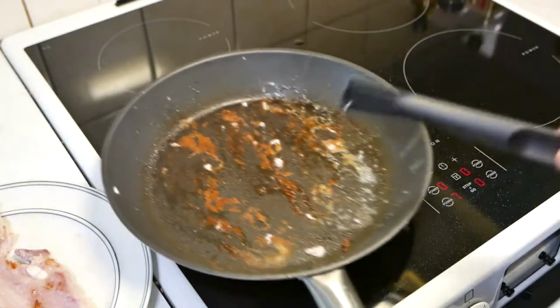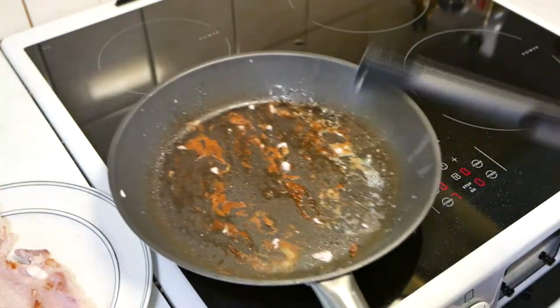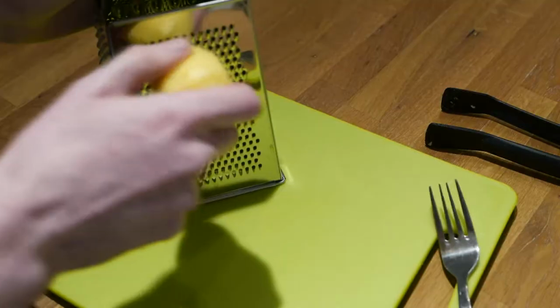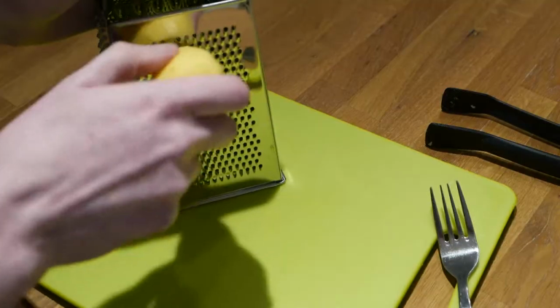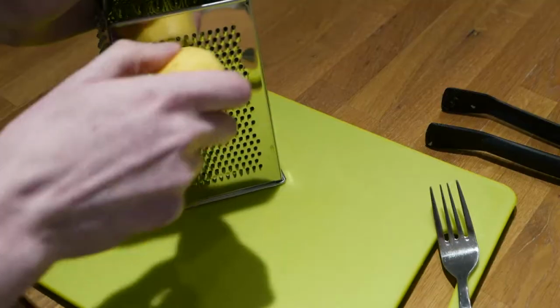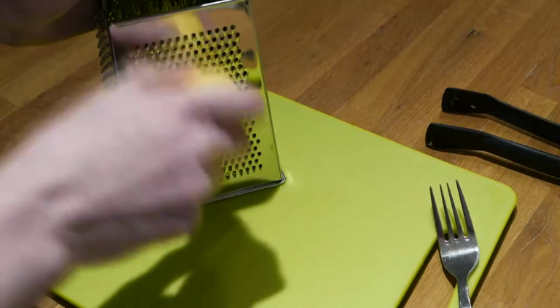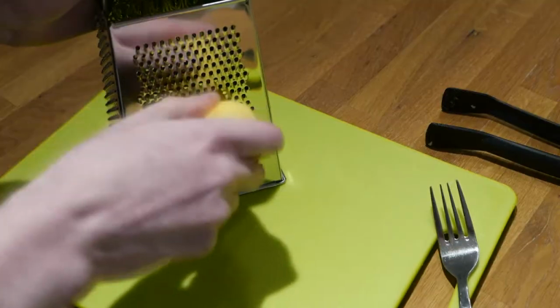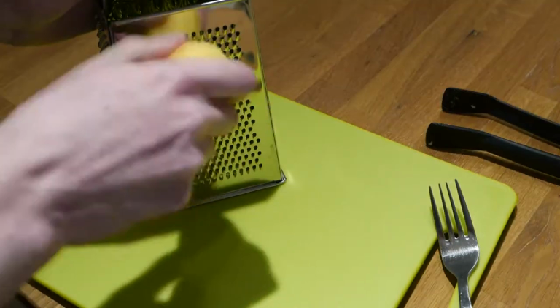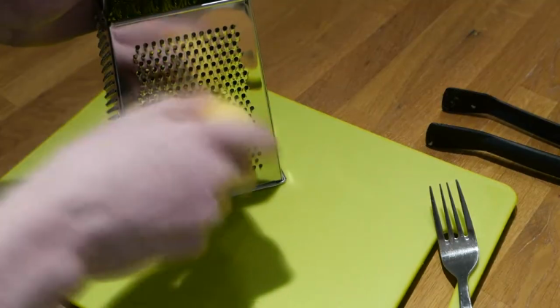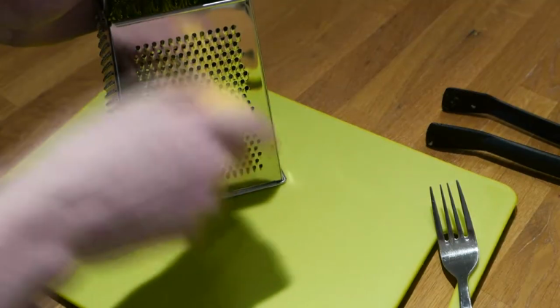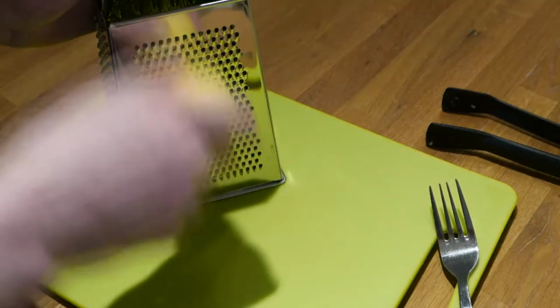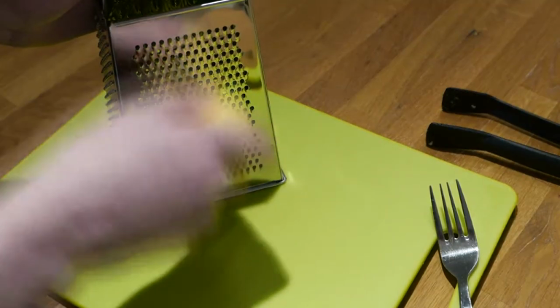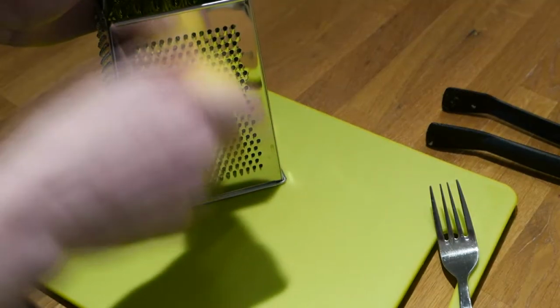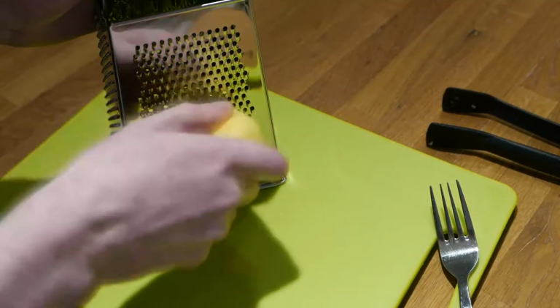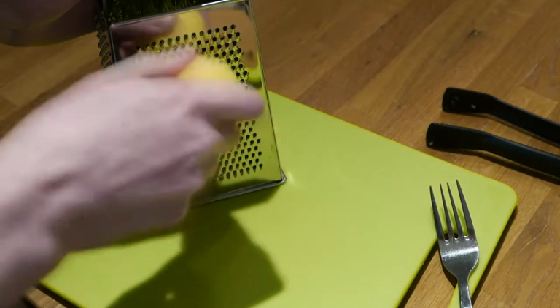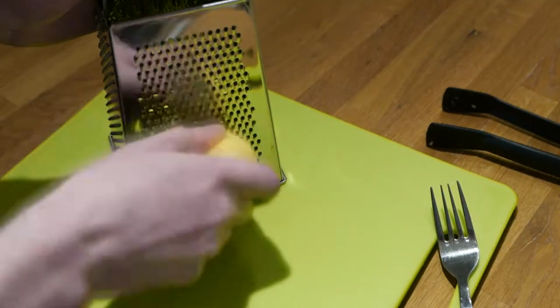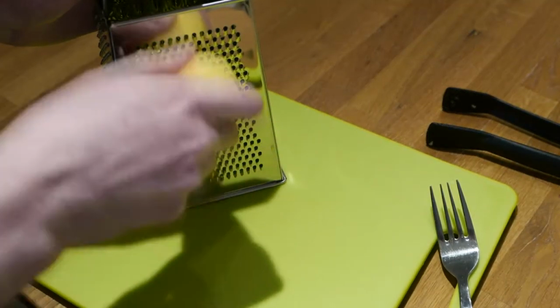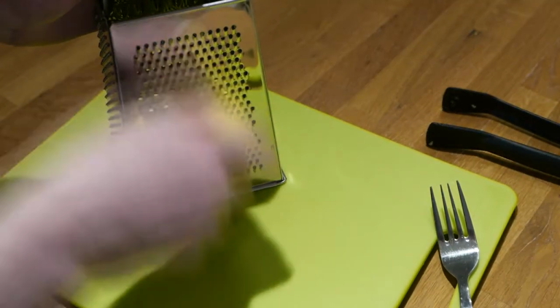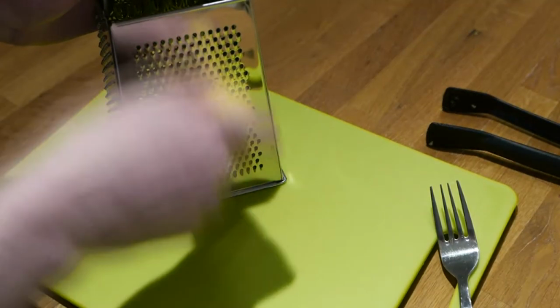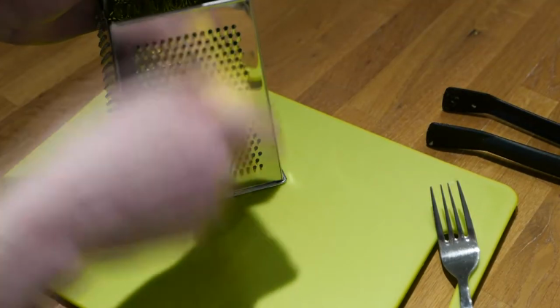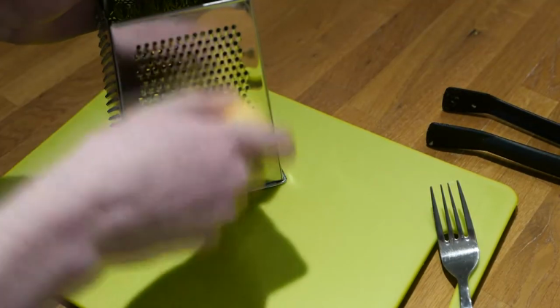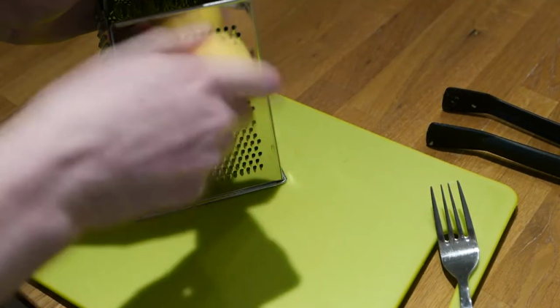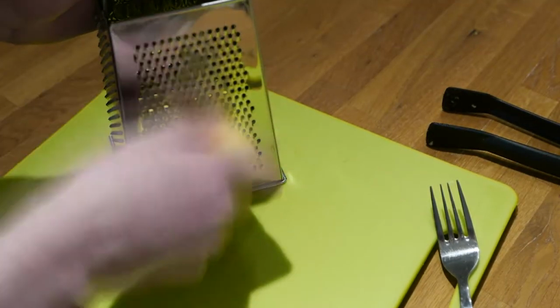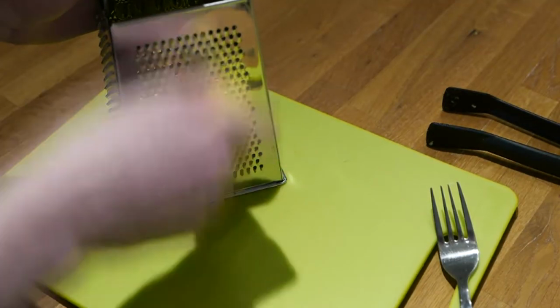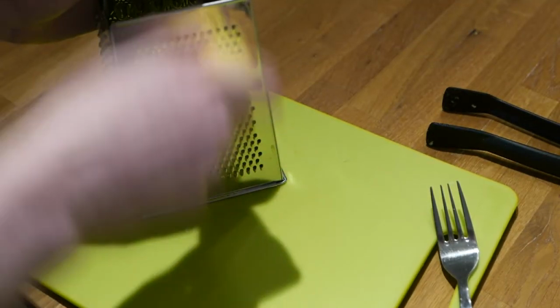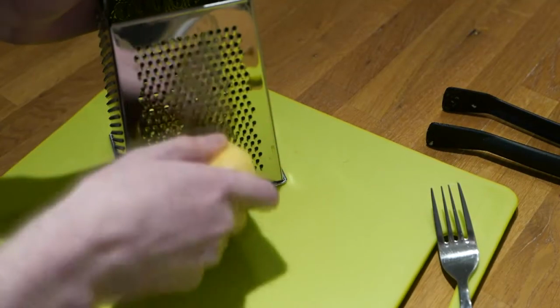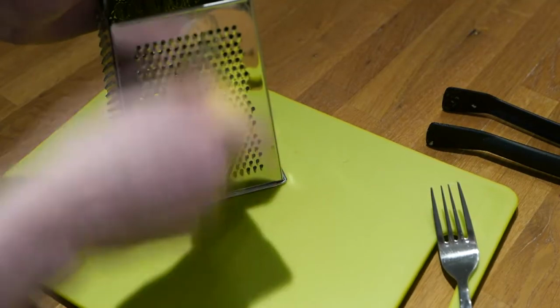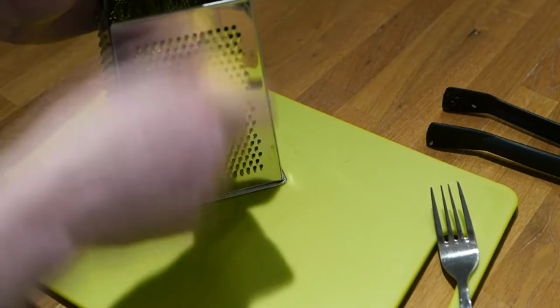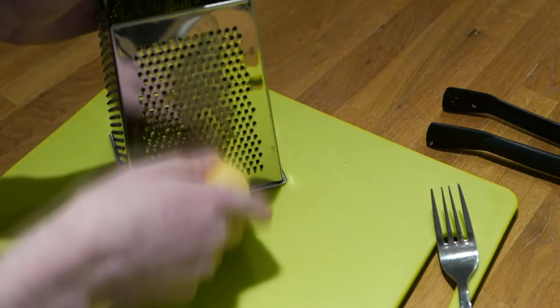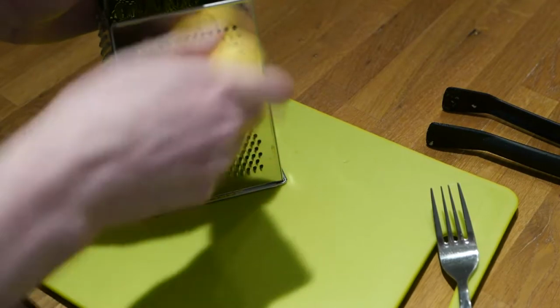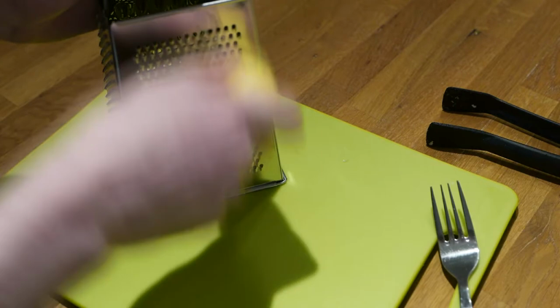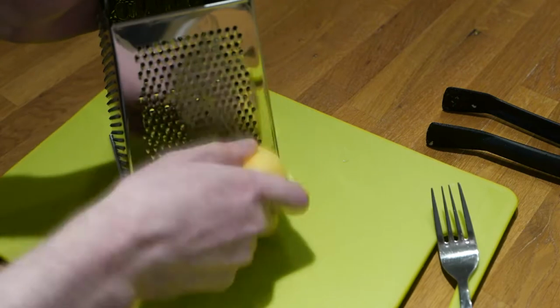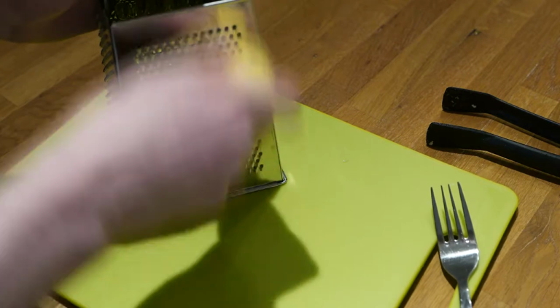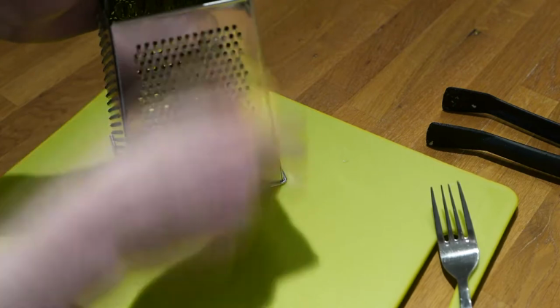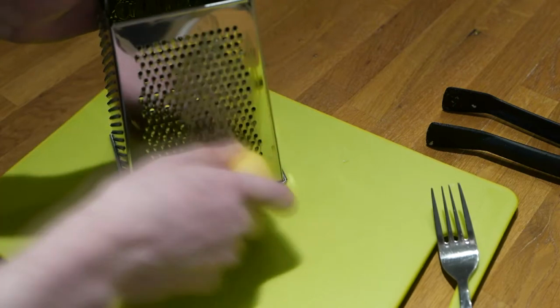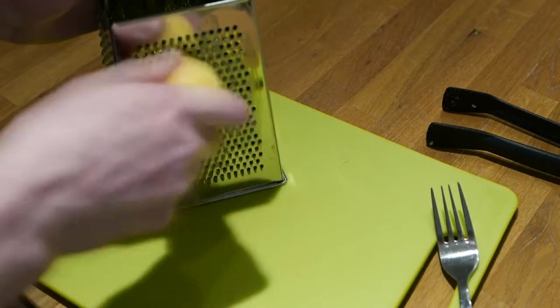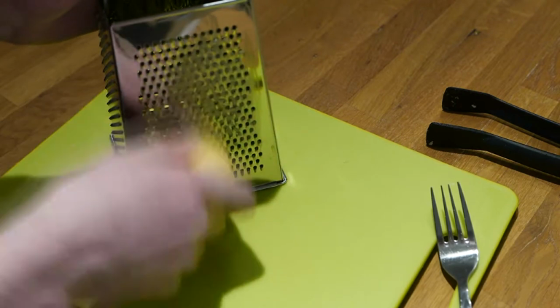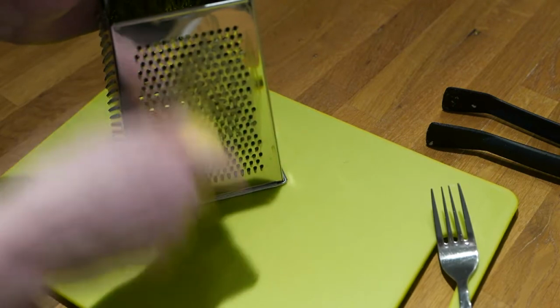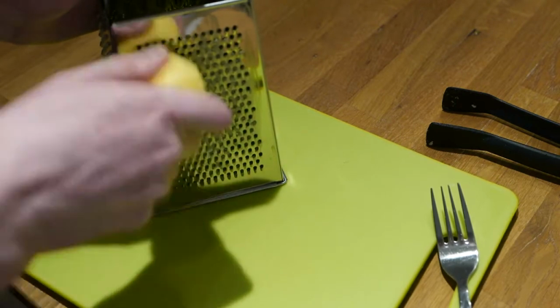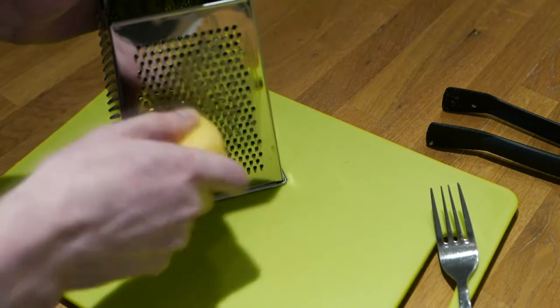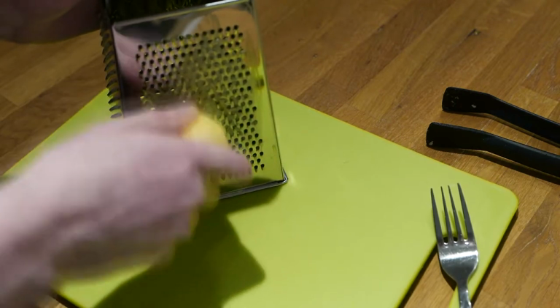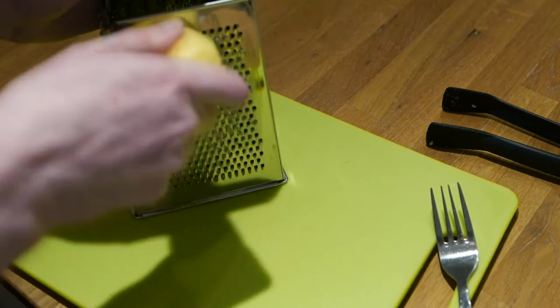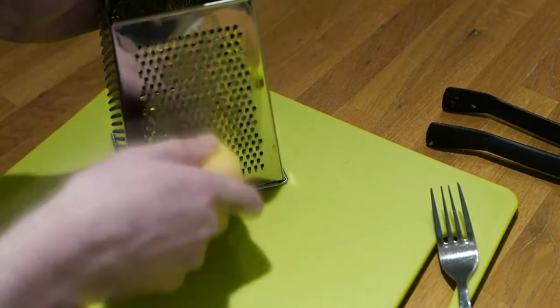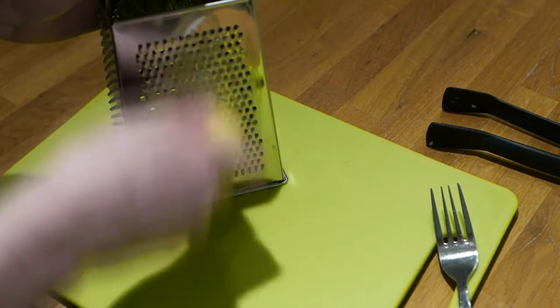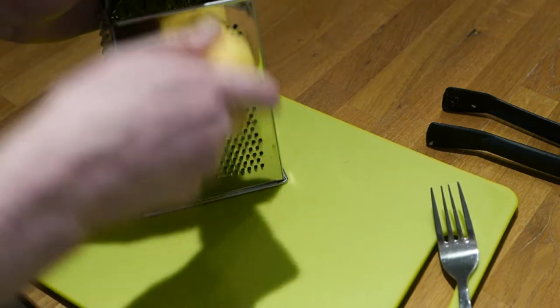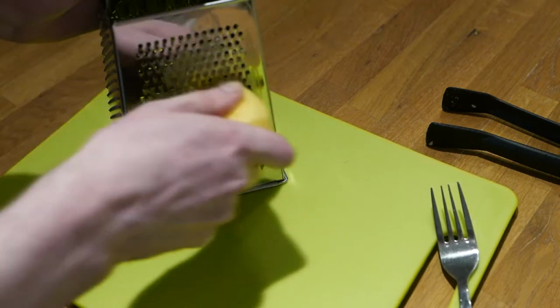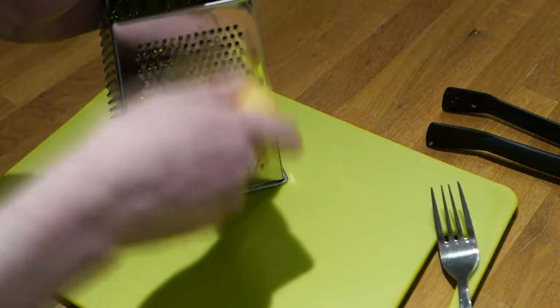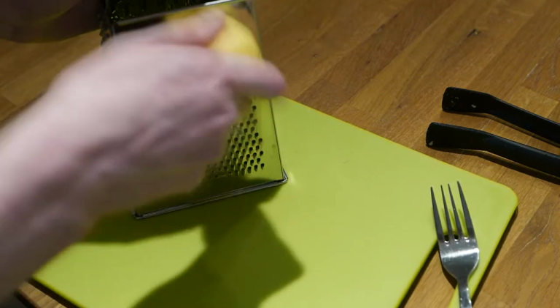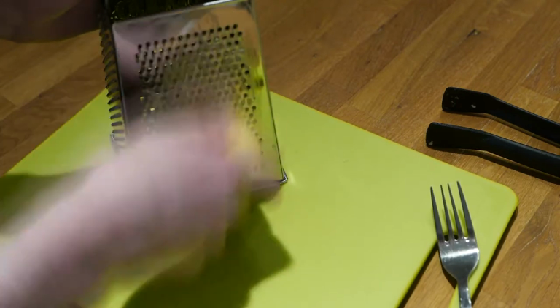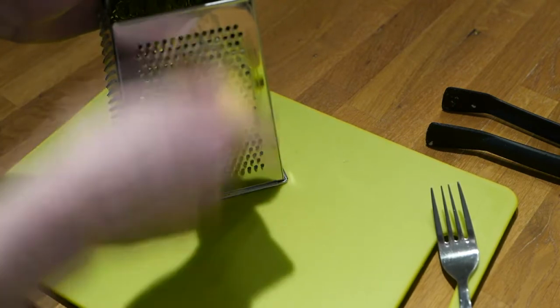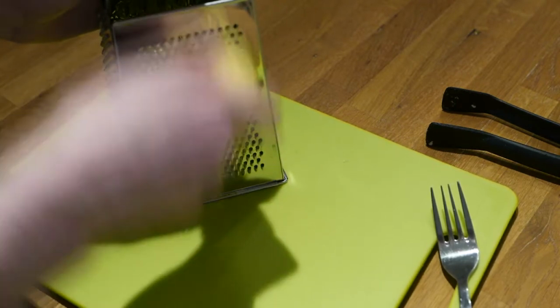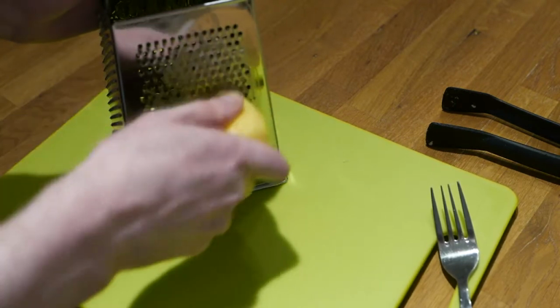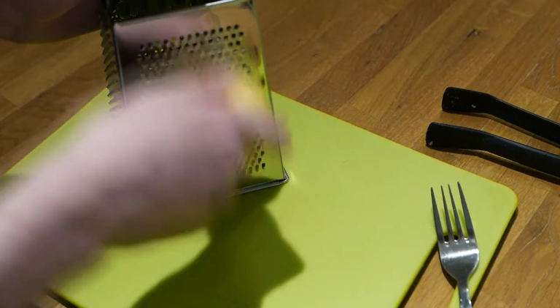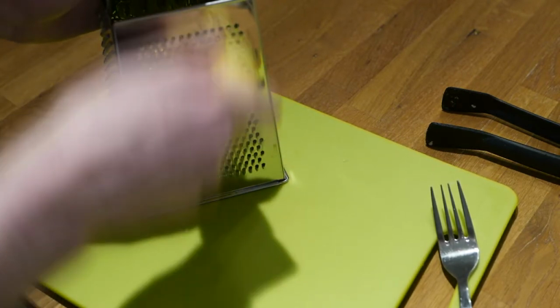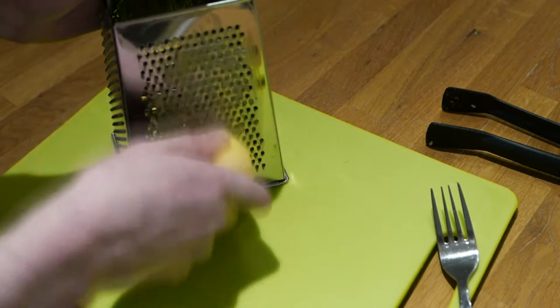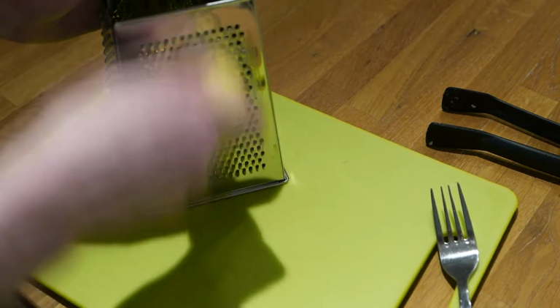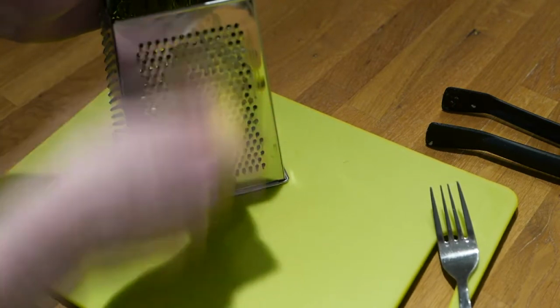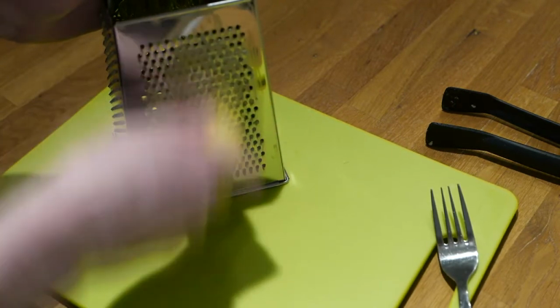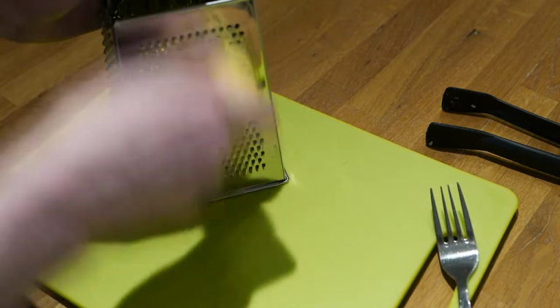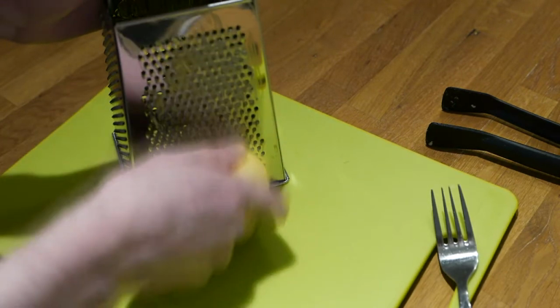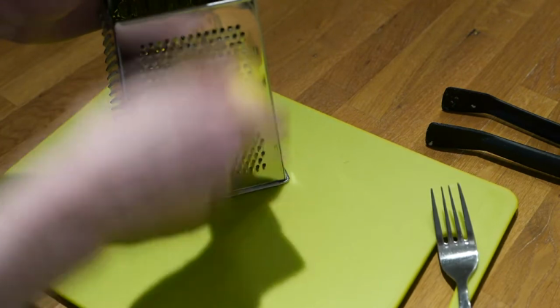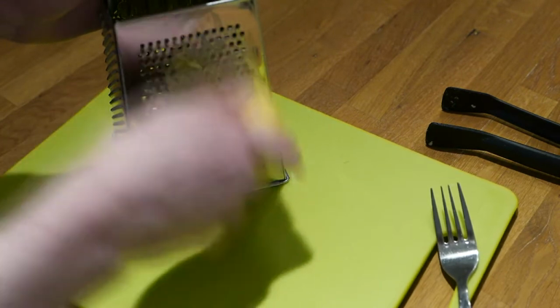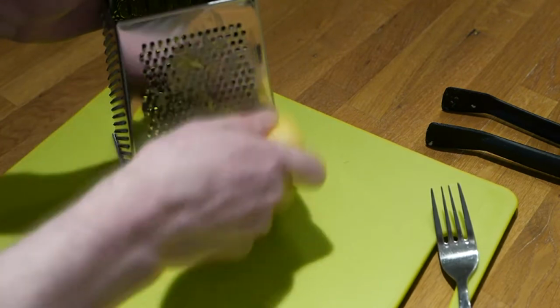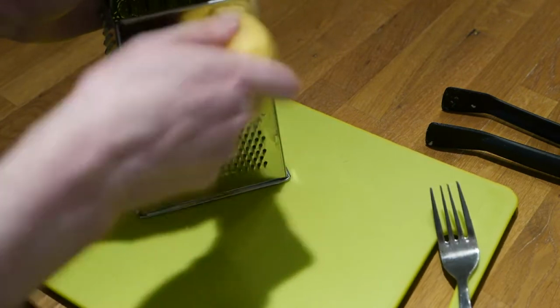In the meantime, shred the potatoes. If you go with fairly large potatoes, you can do one potato per hash brown.